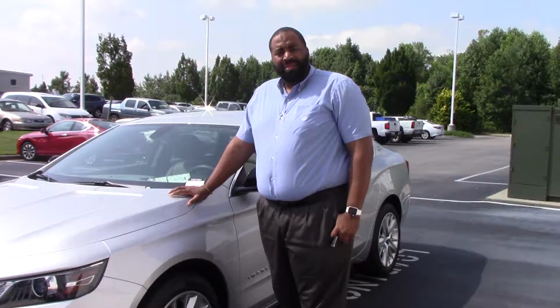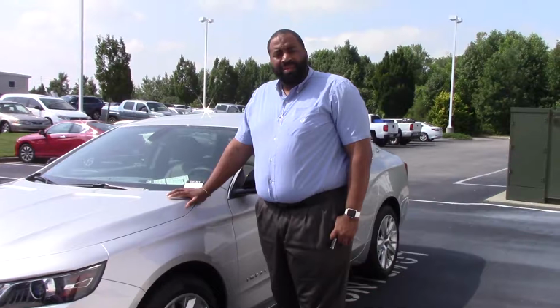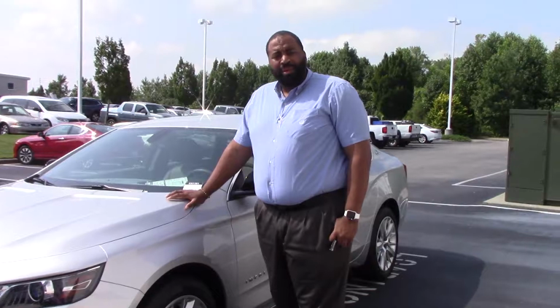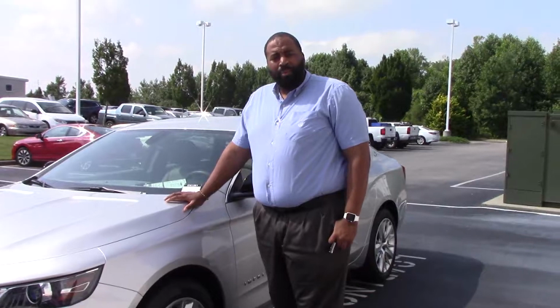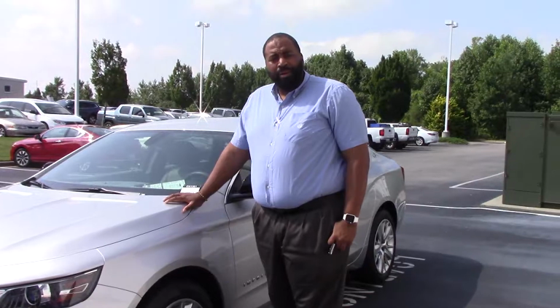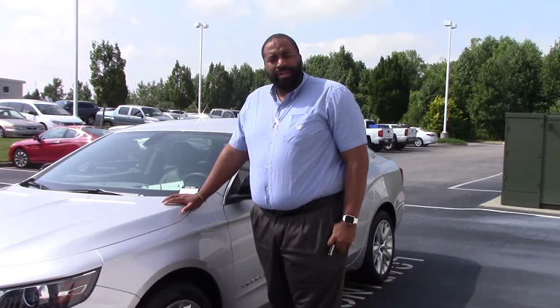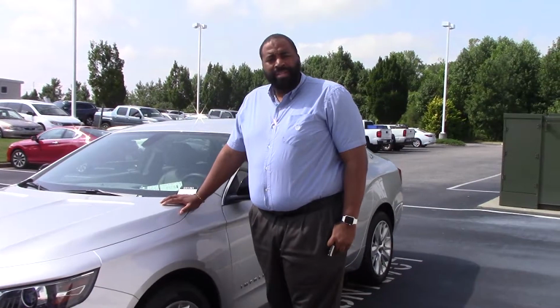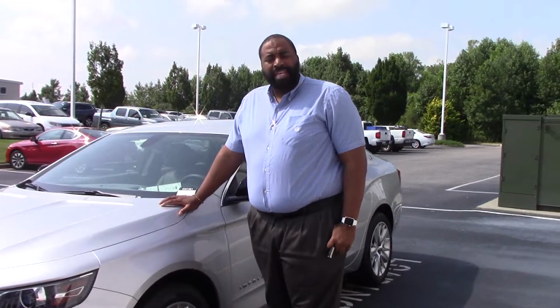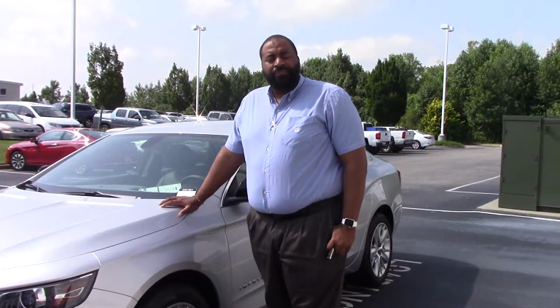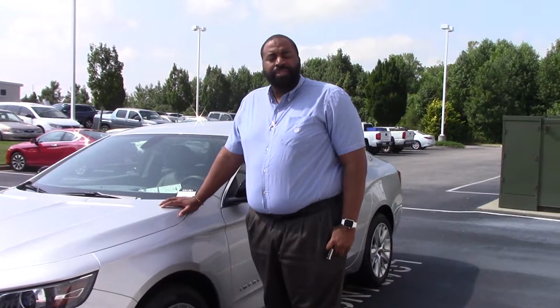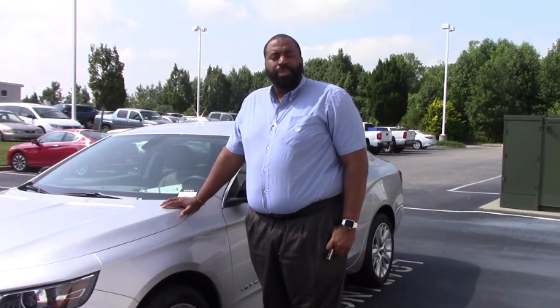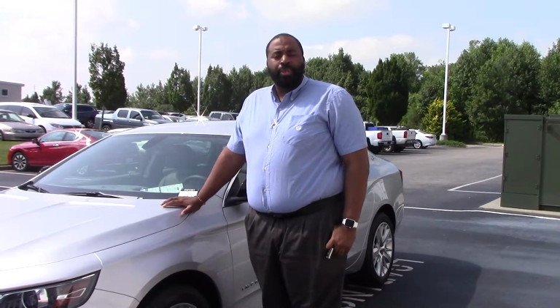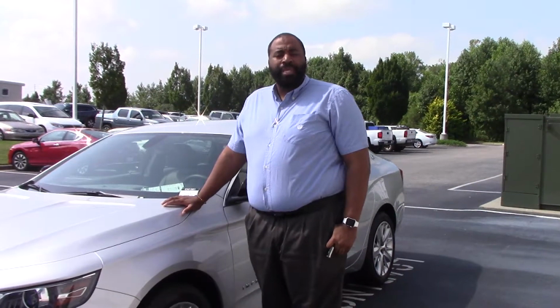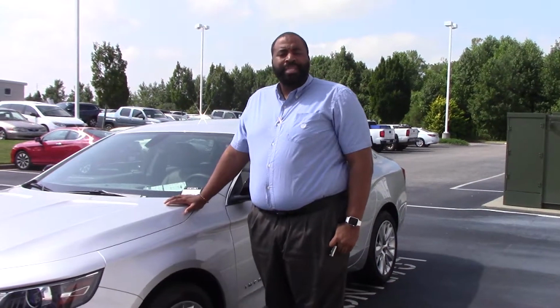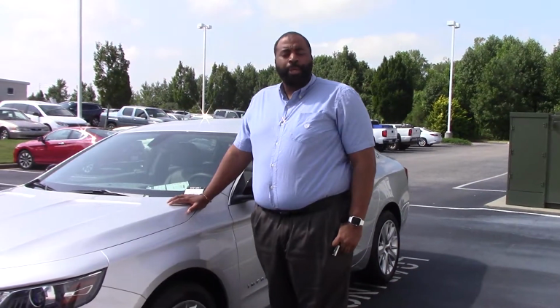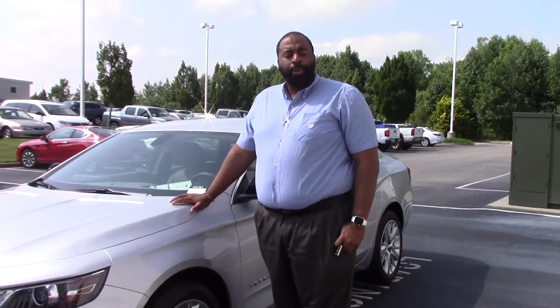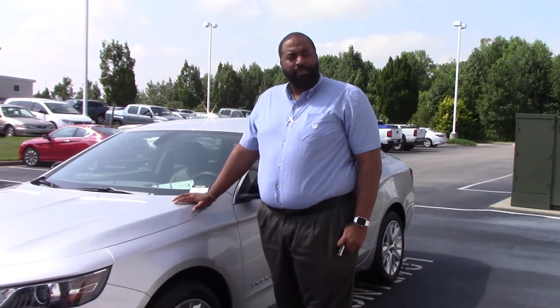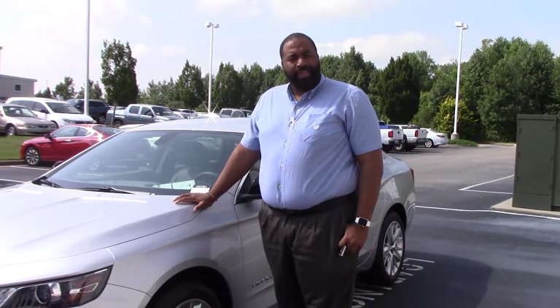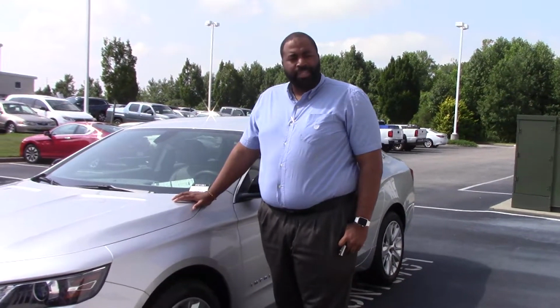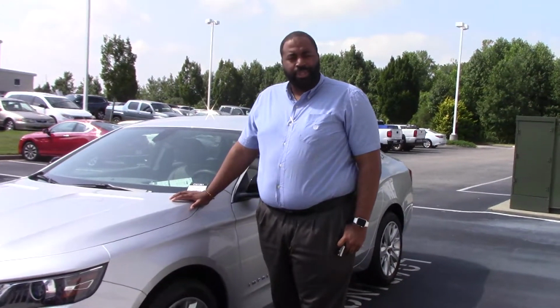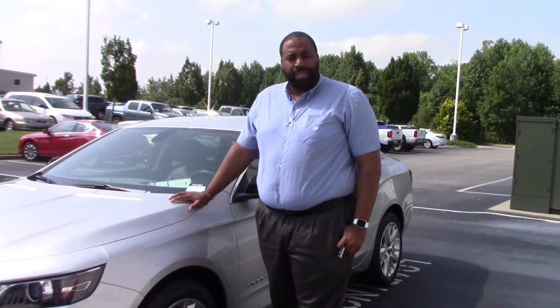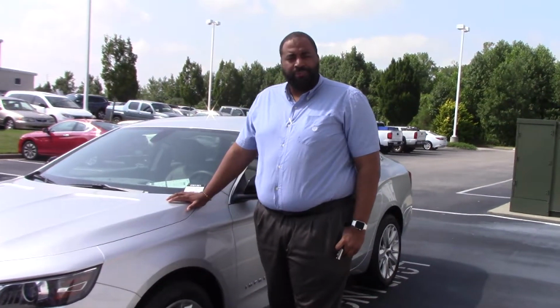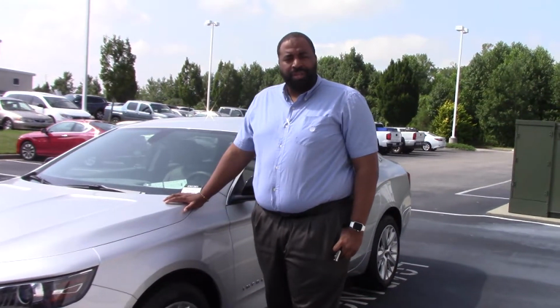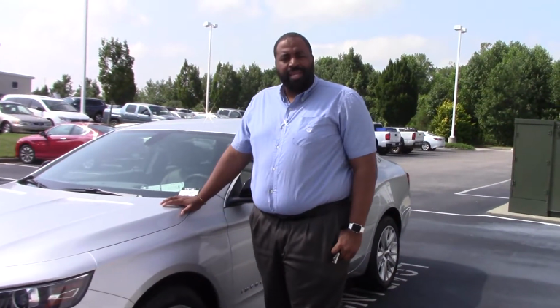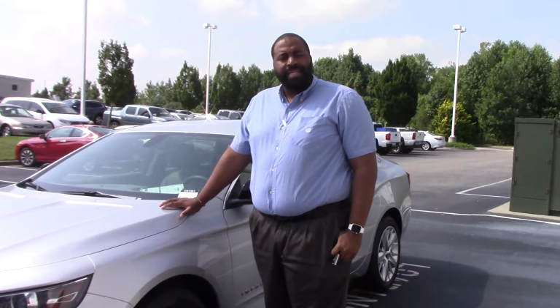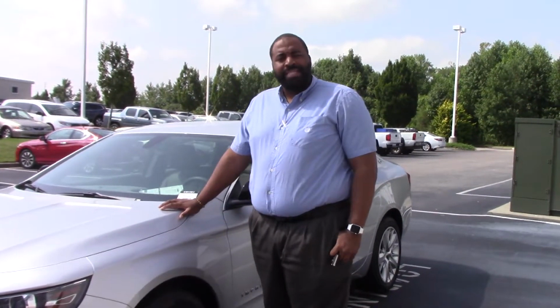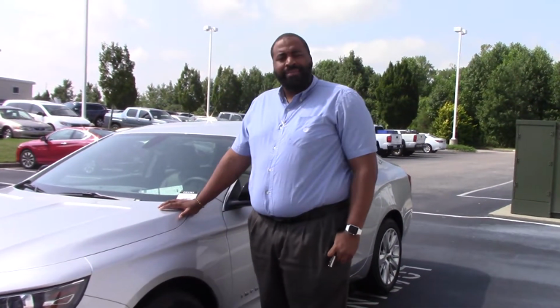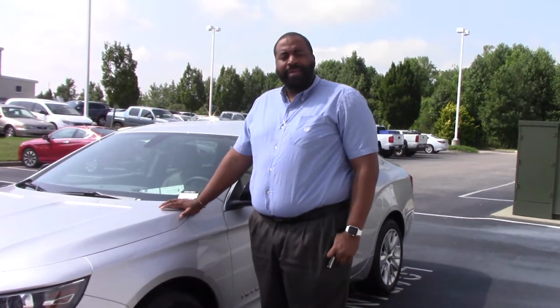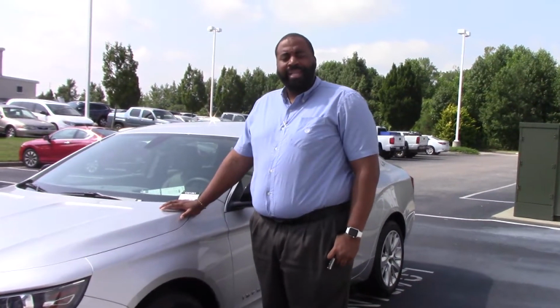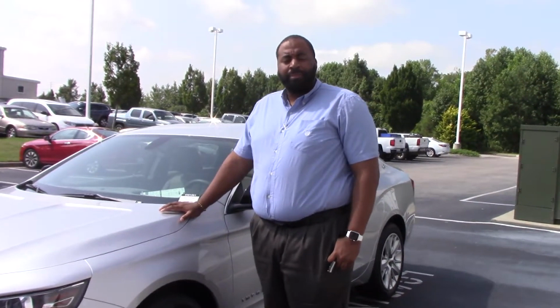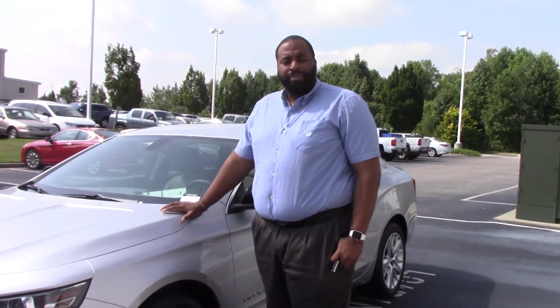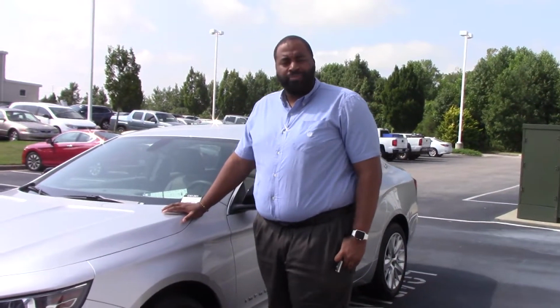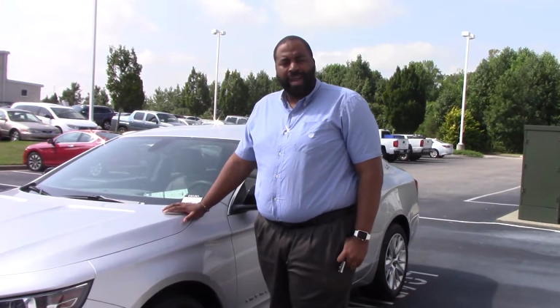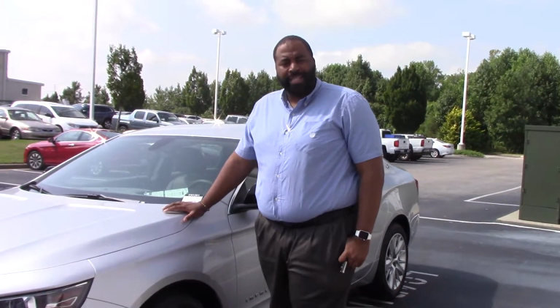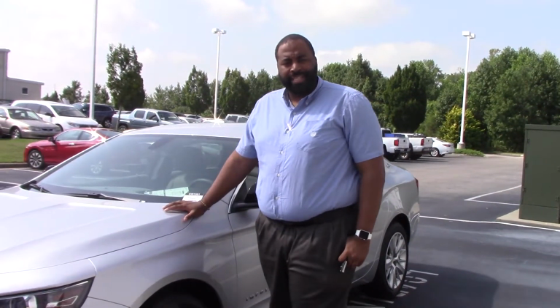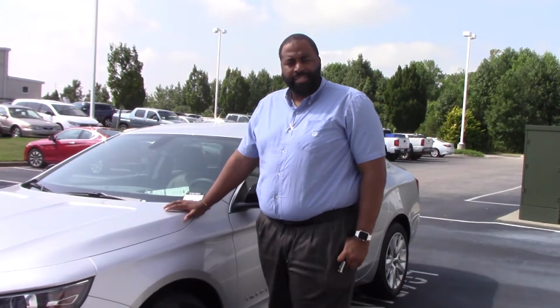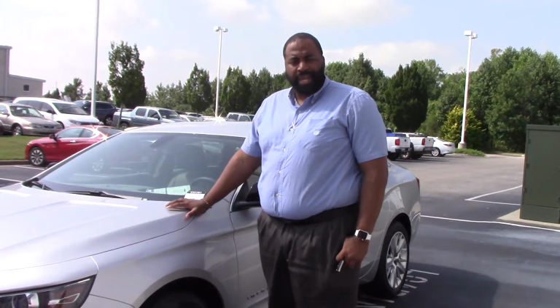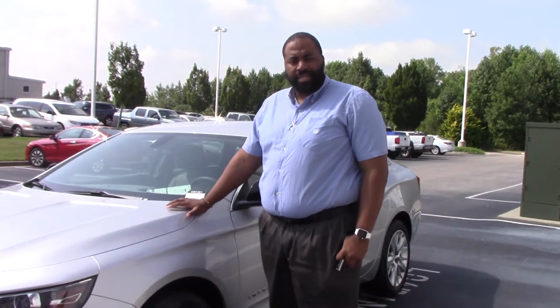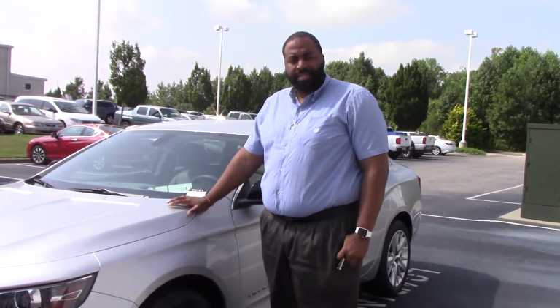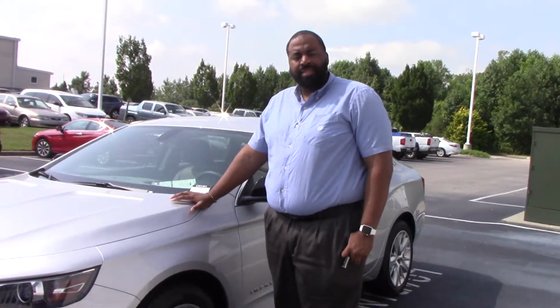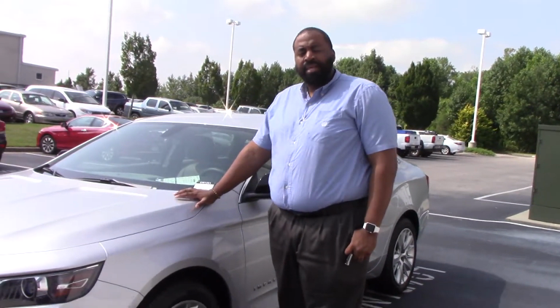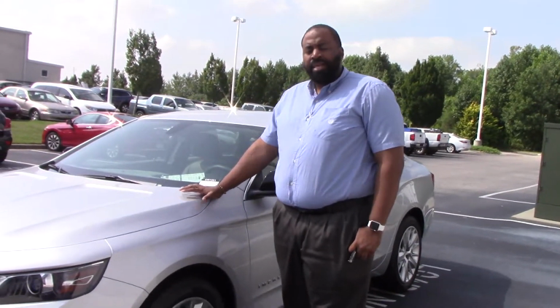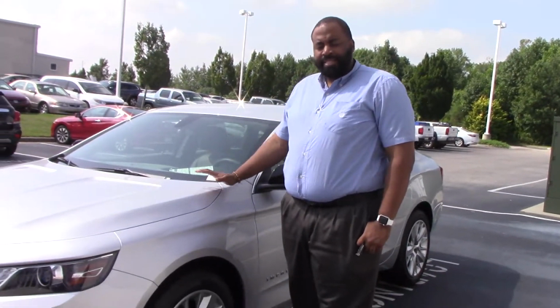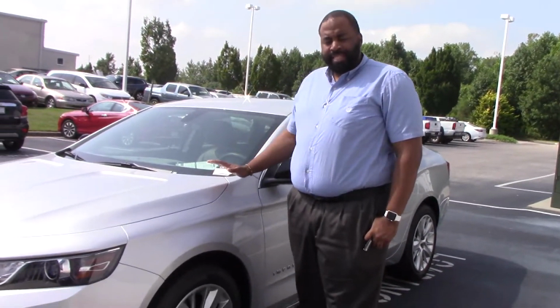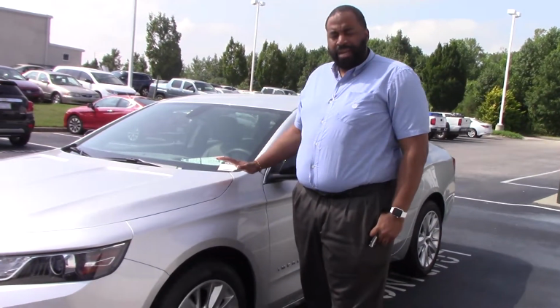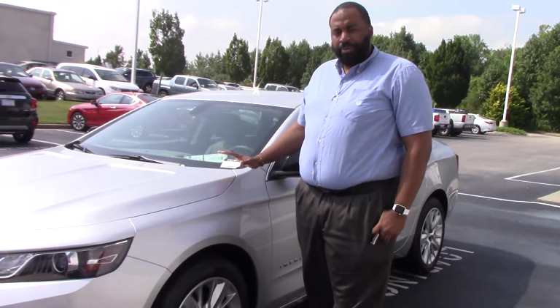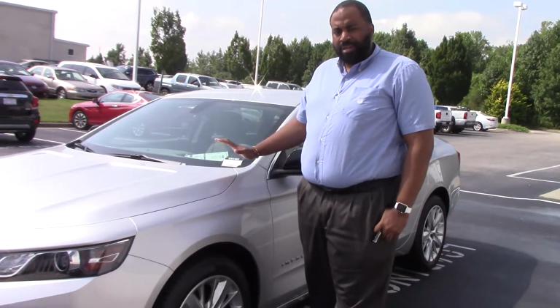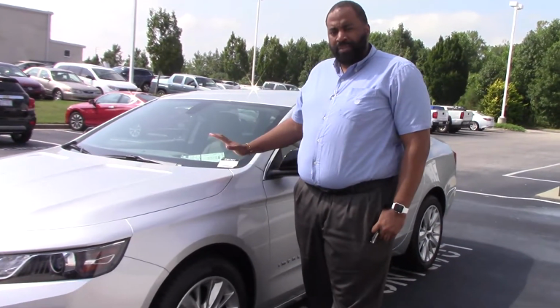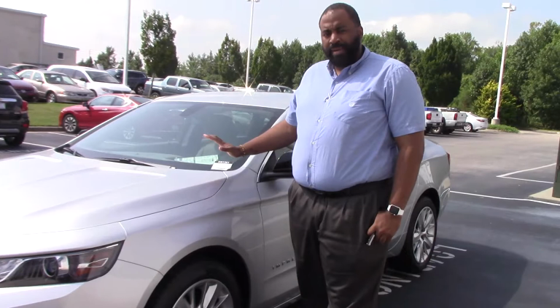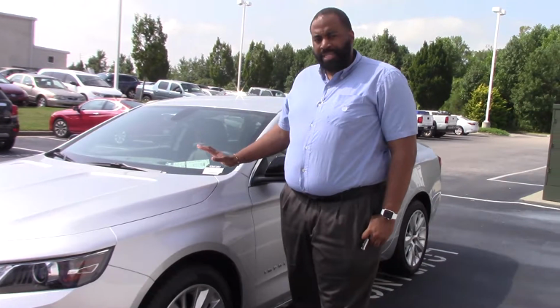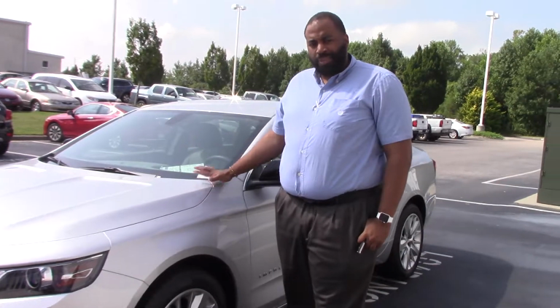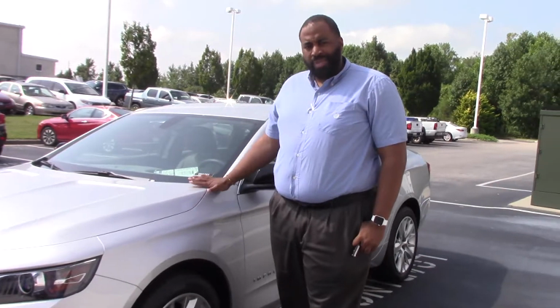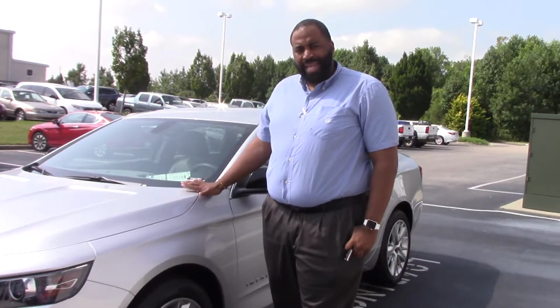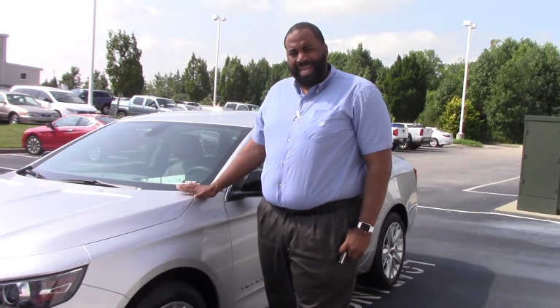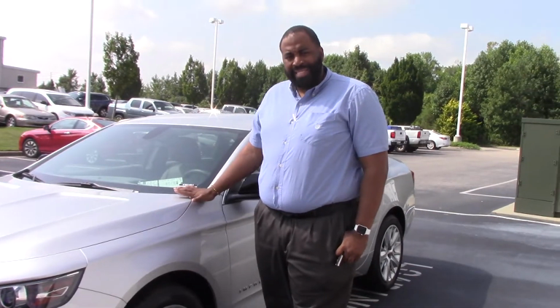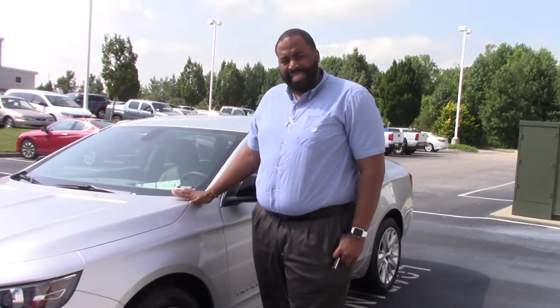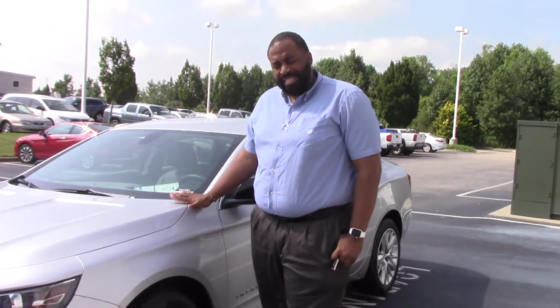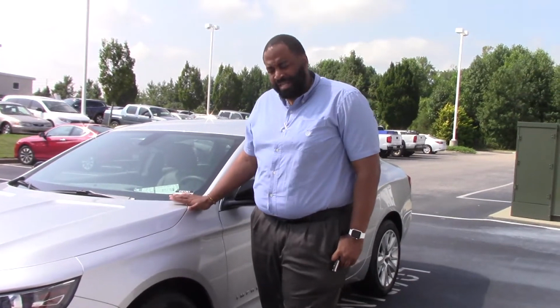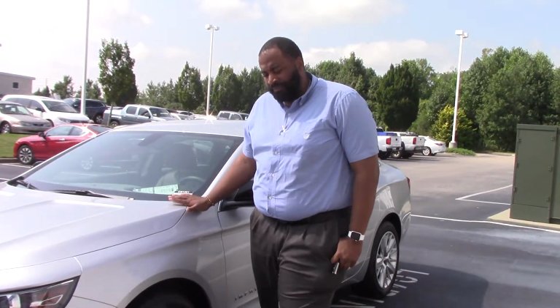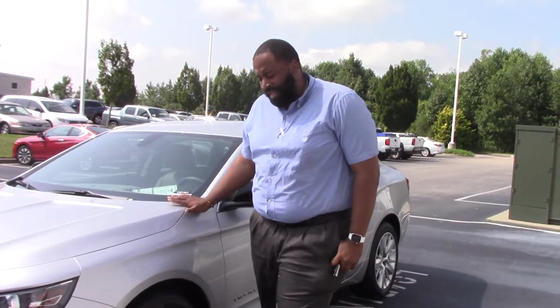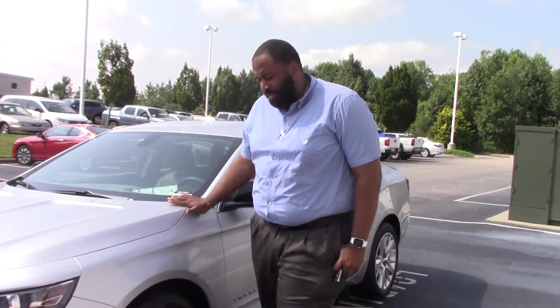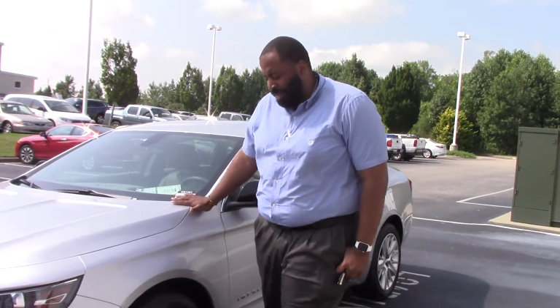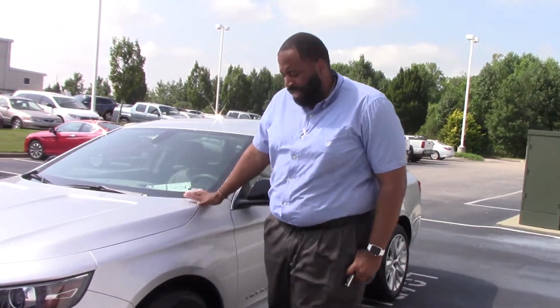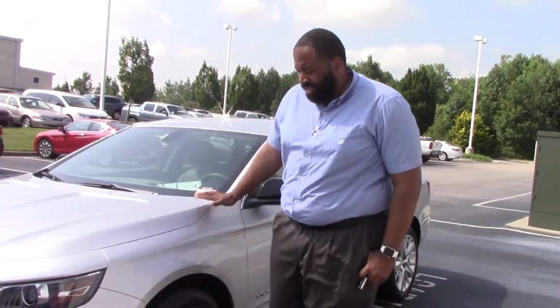Good morning. Thank you for tuning in to Hugh Investor Chevrolet. My name is Rodney Jackson. Today we're talking about a 2018 Chevrolet Impala.